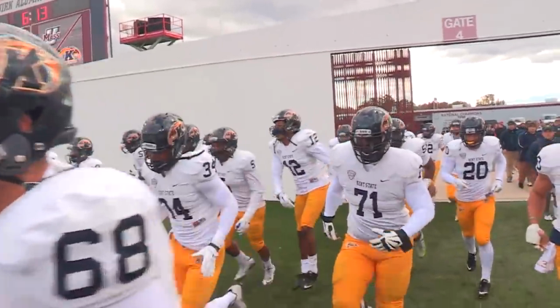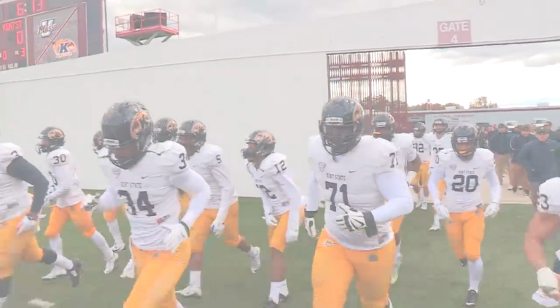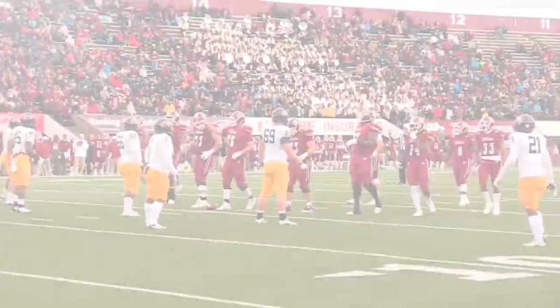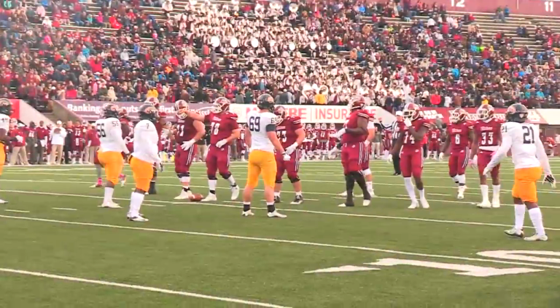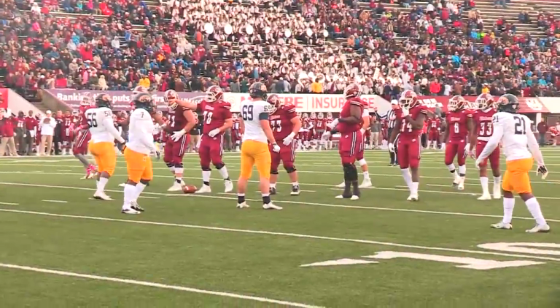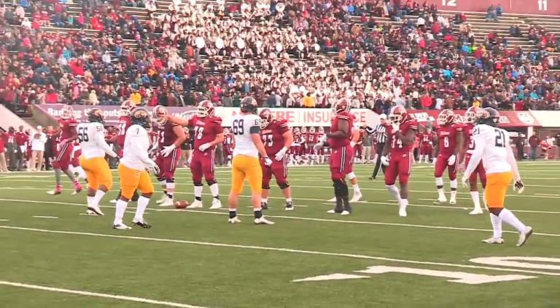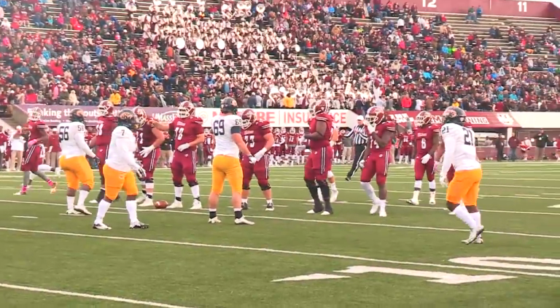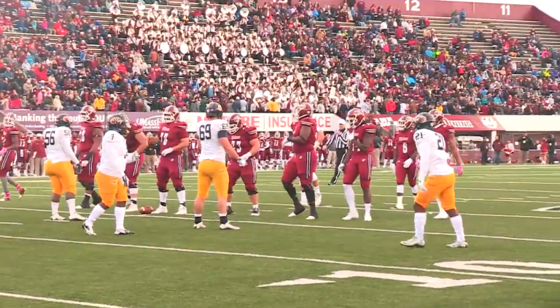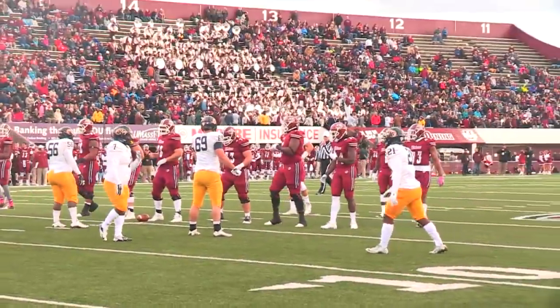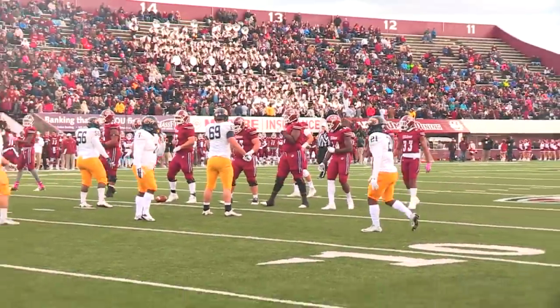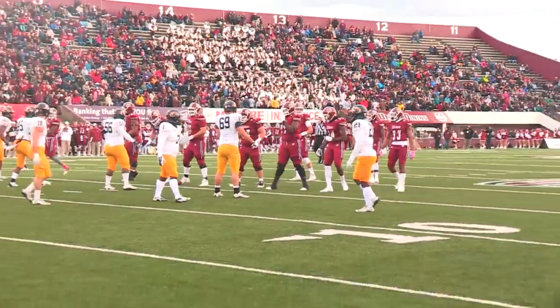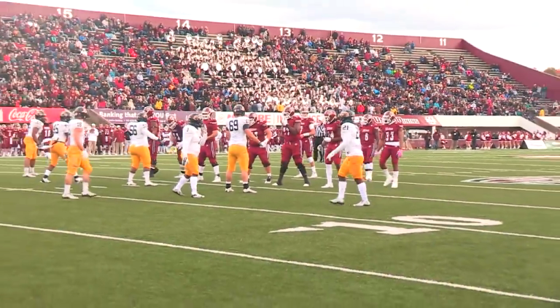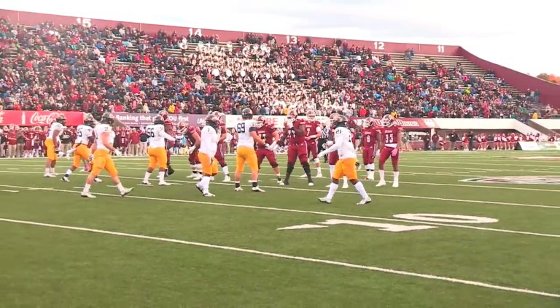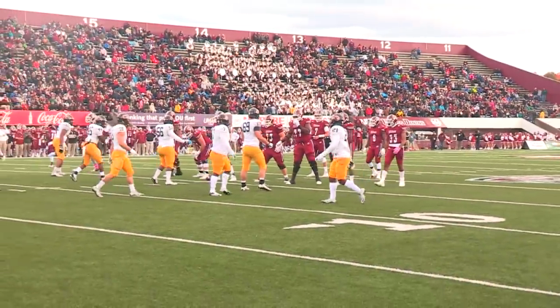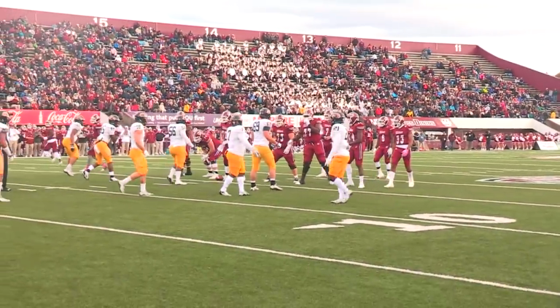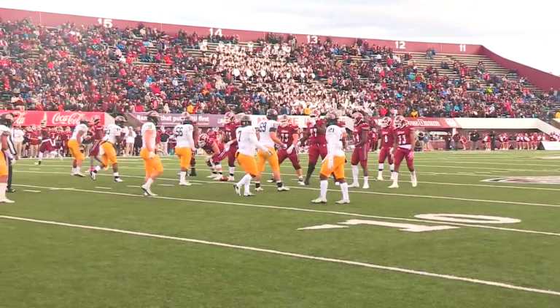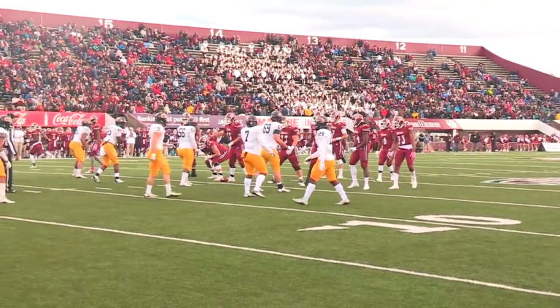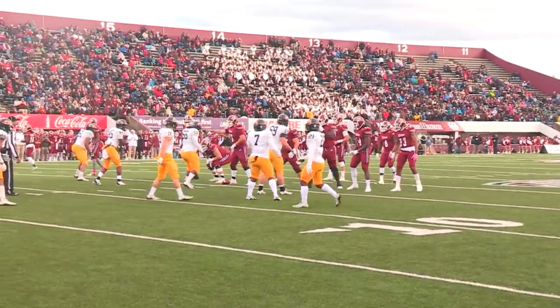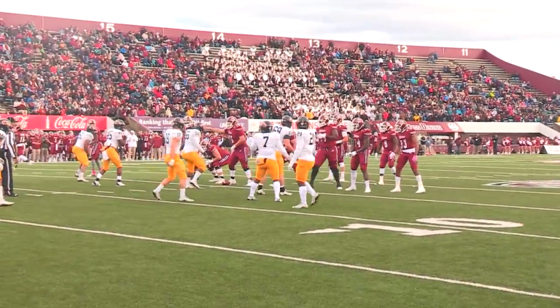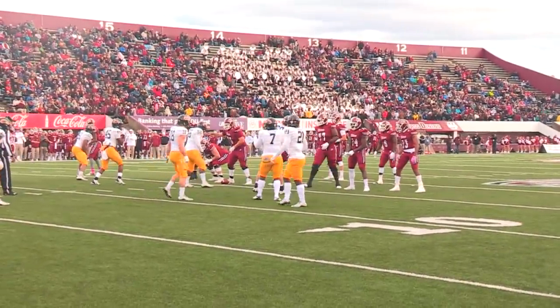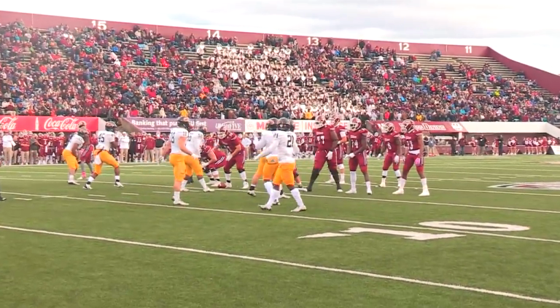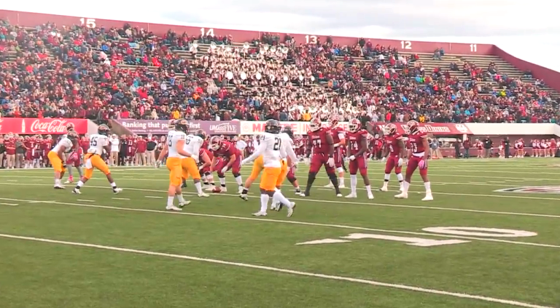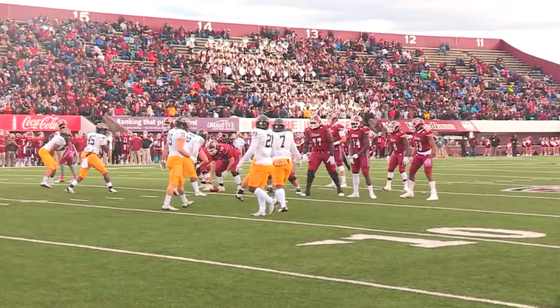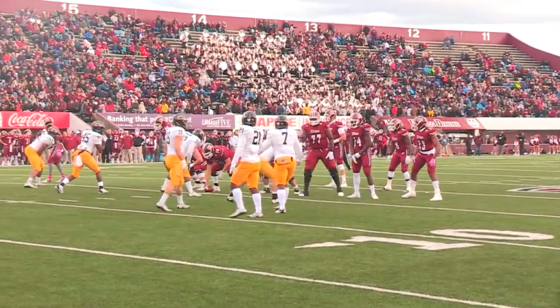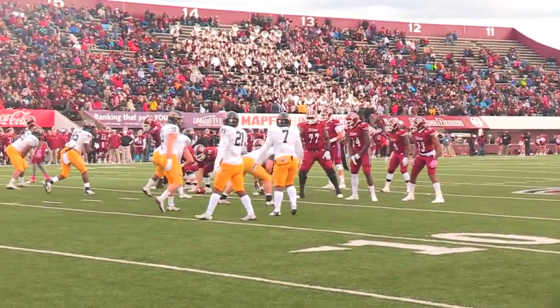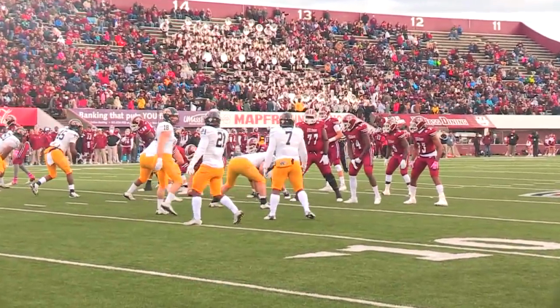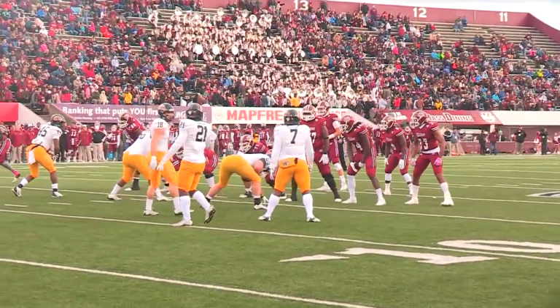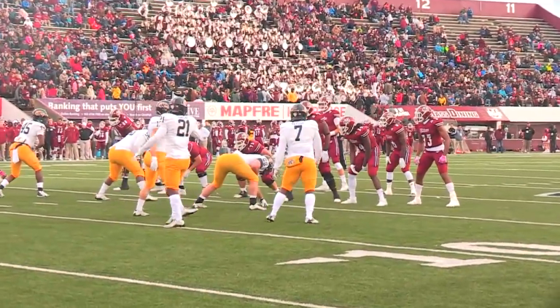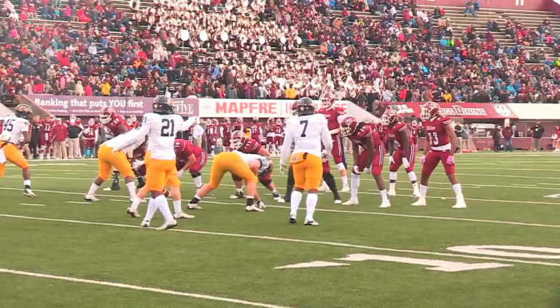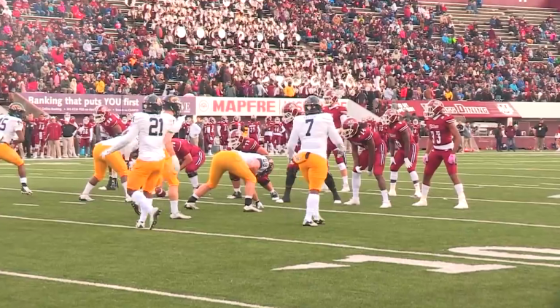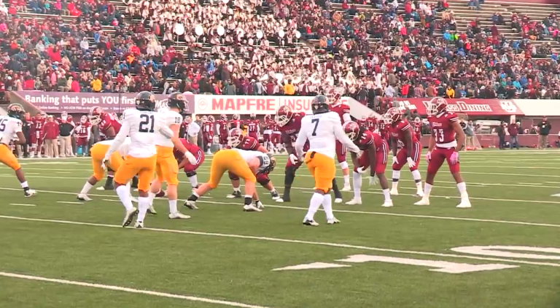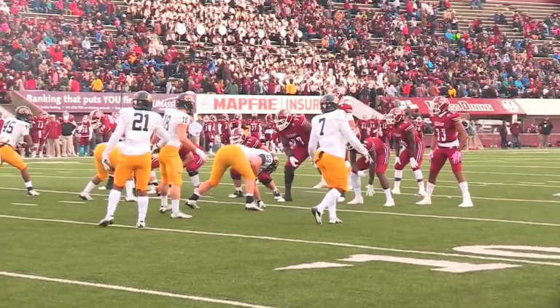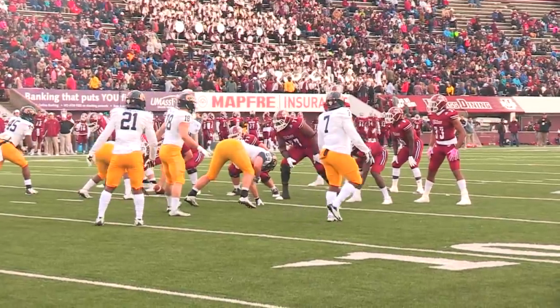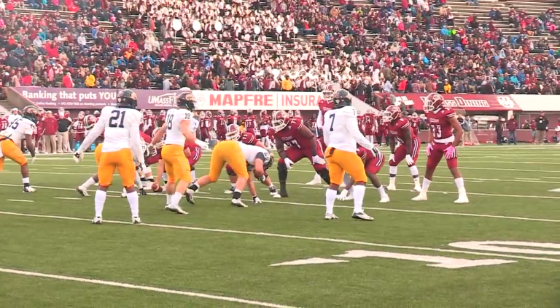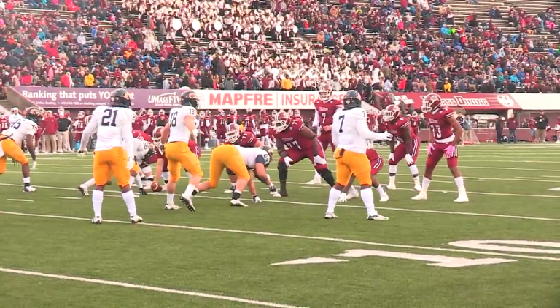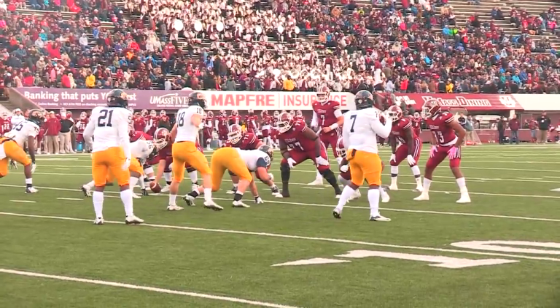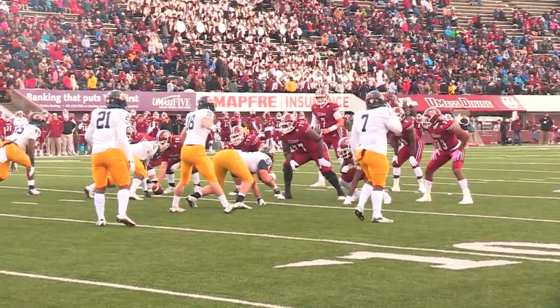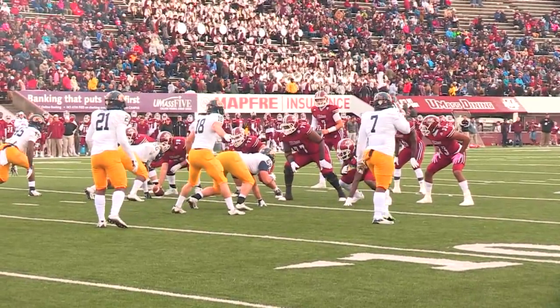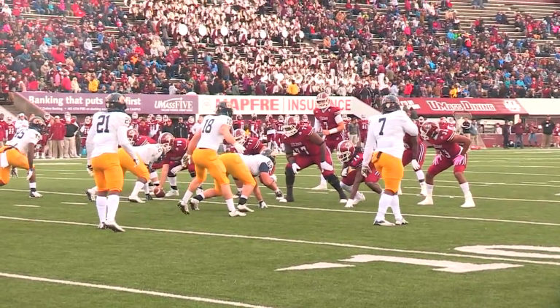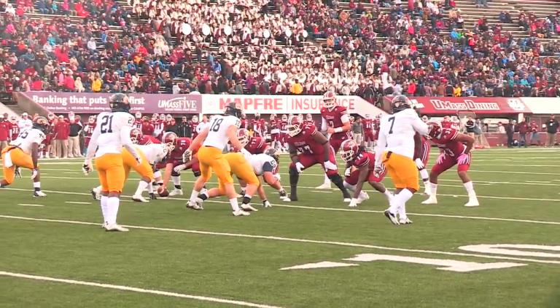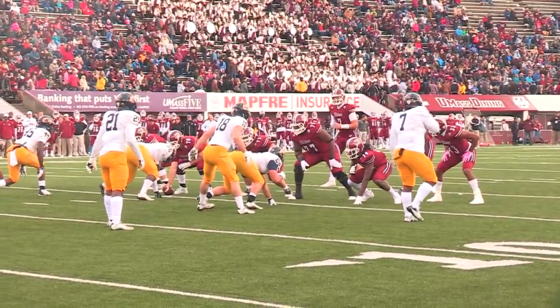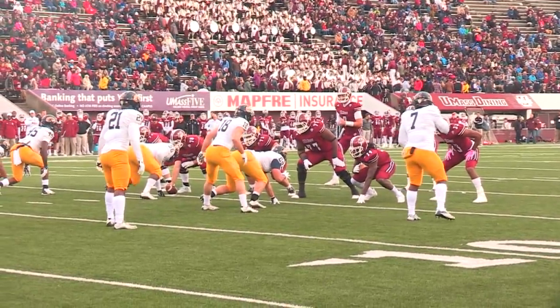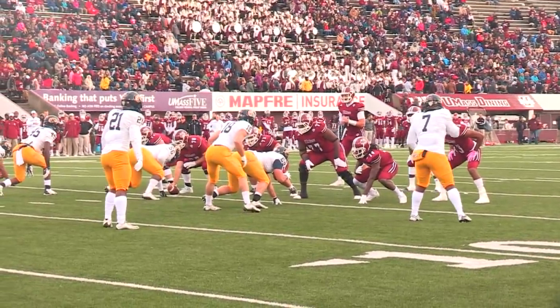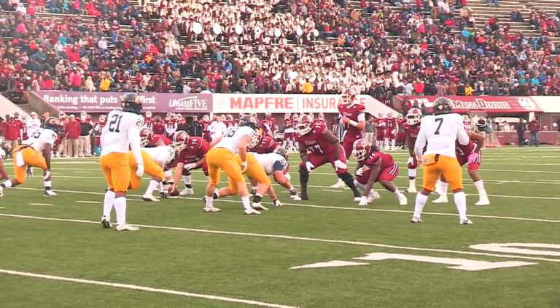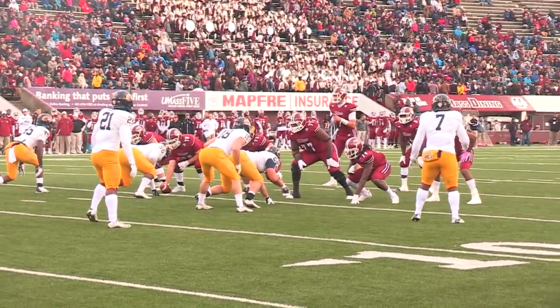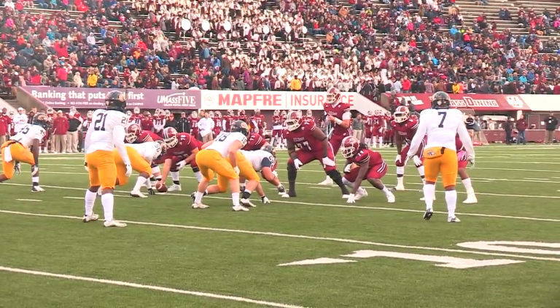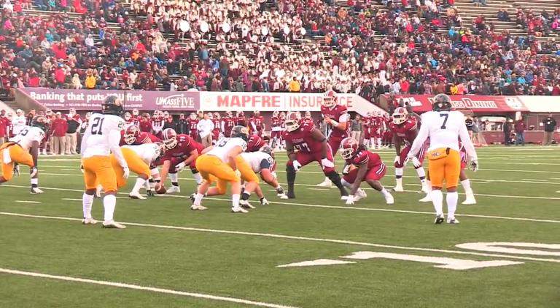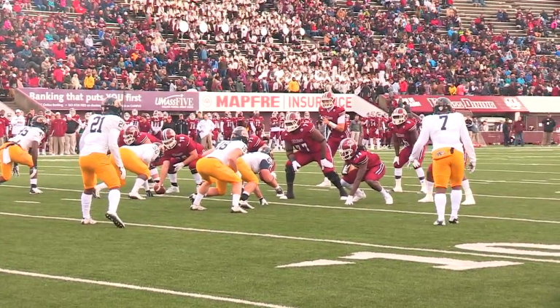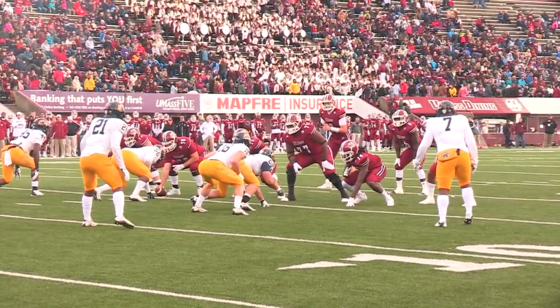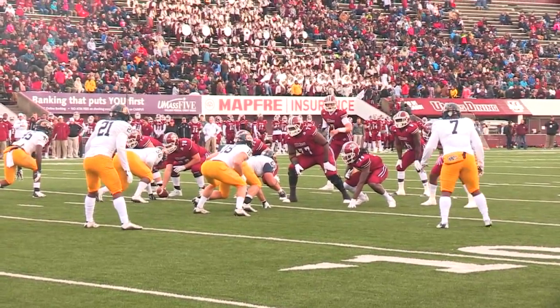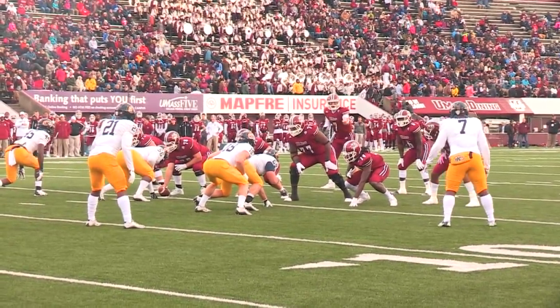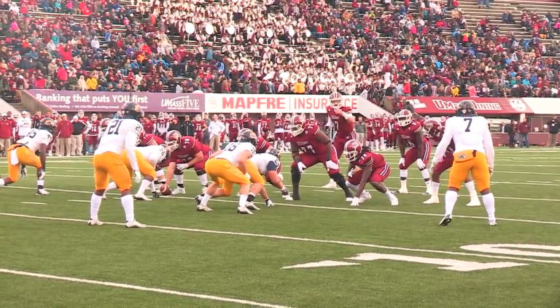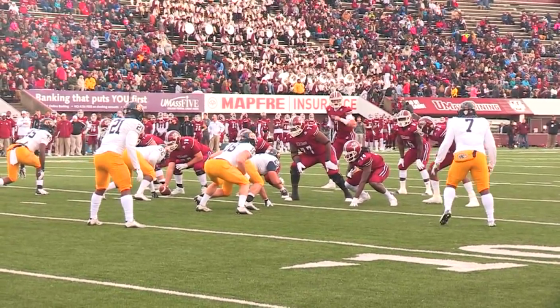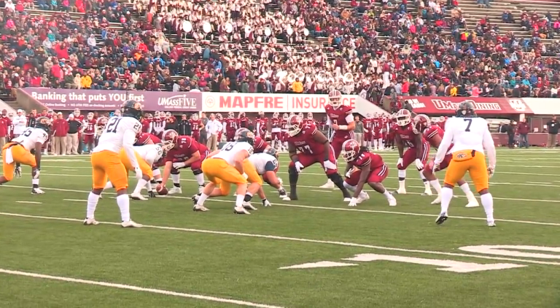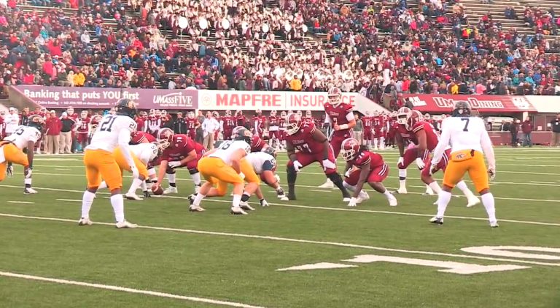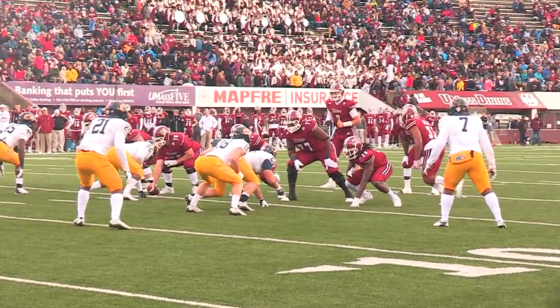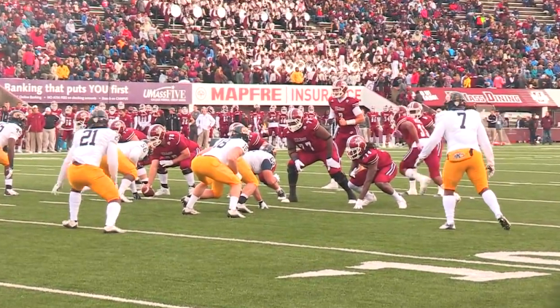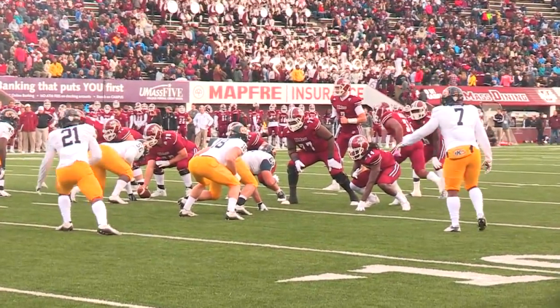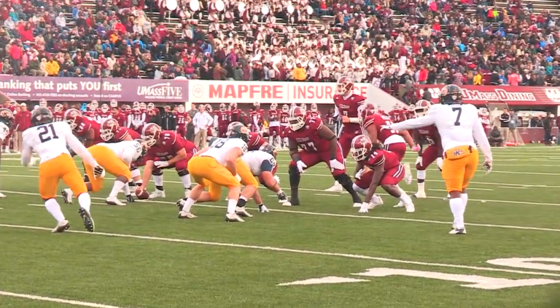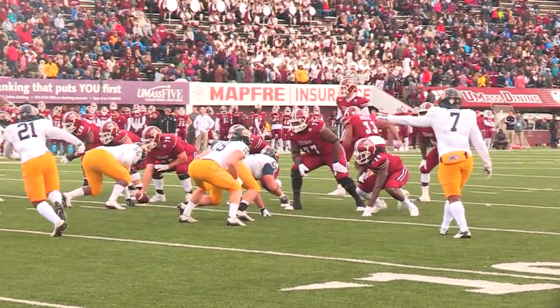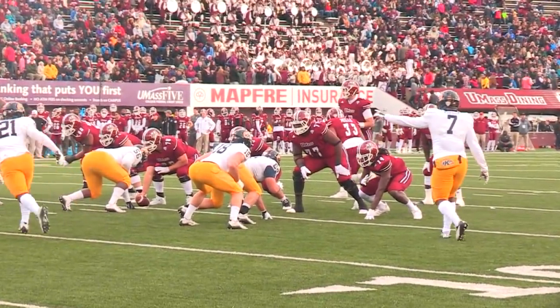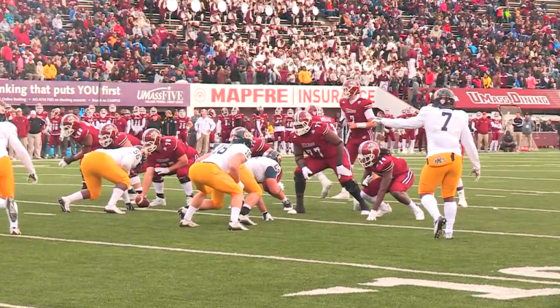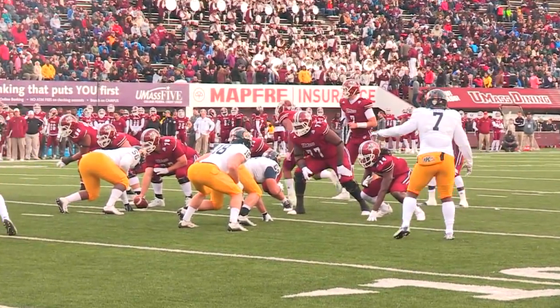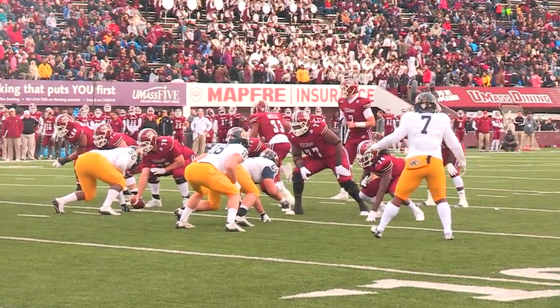Their offense might struggle in the red zone because they don't have as much room to run their passing routes. 1,700 yards for the season for him.